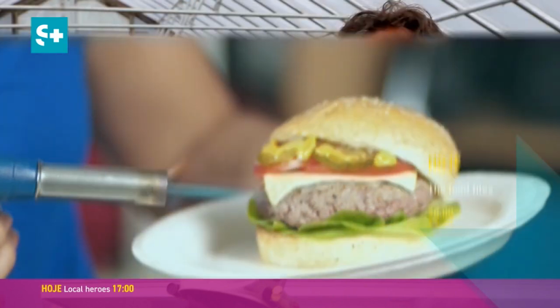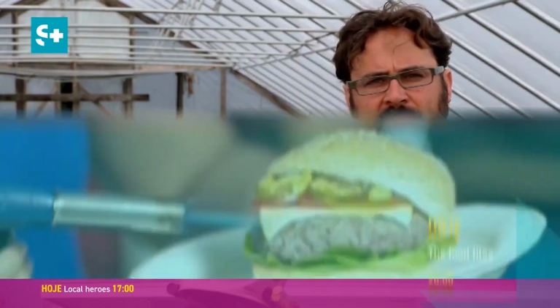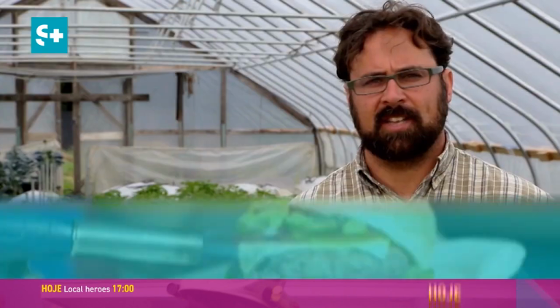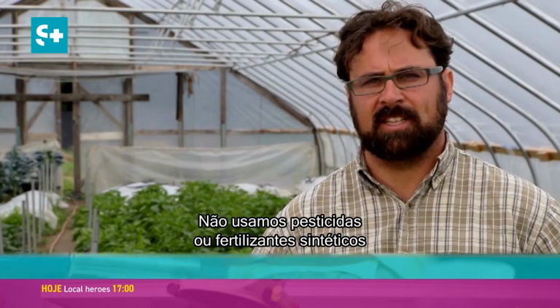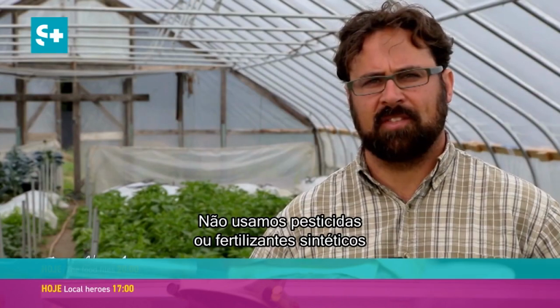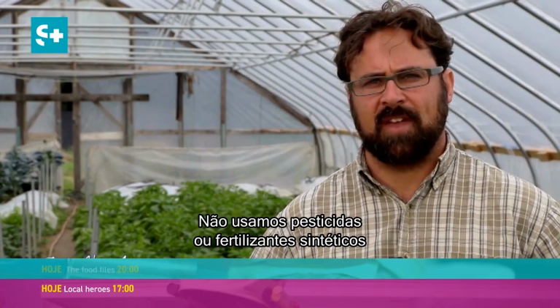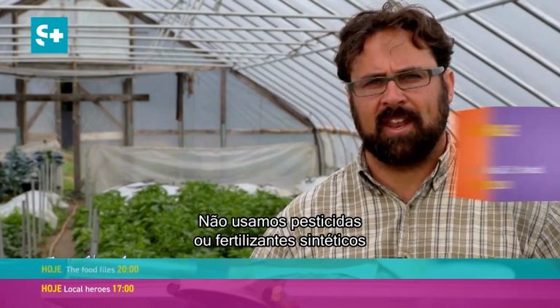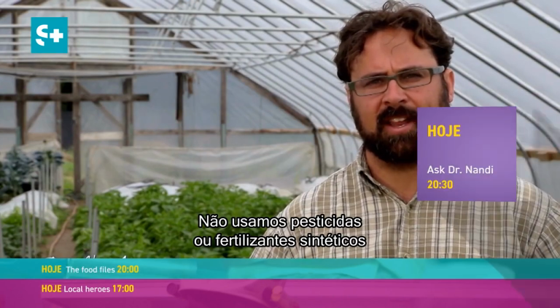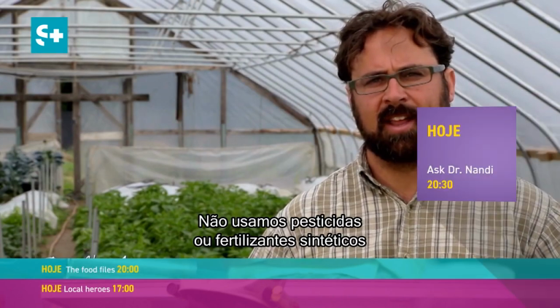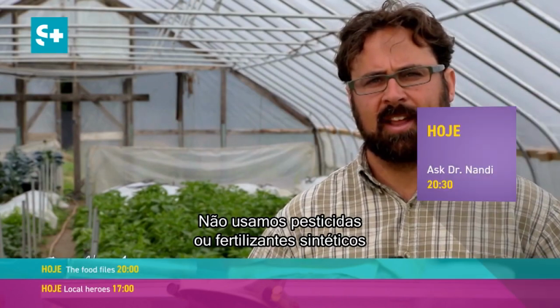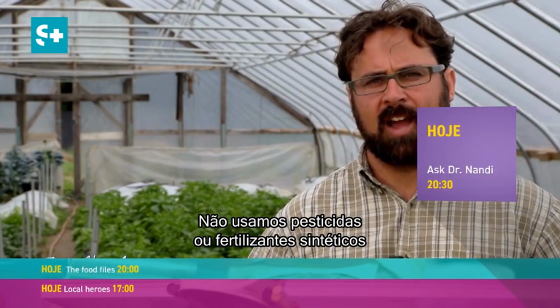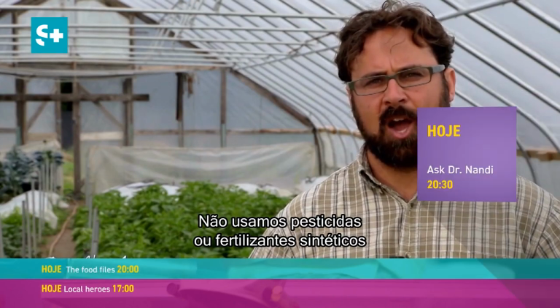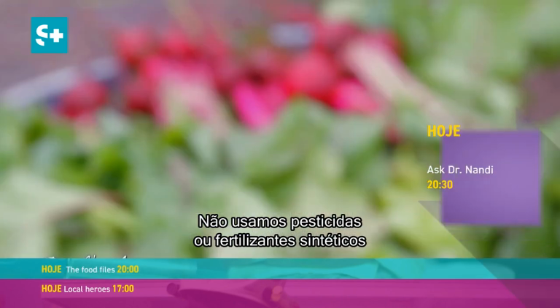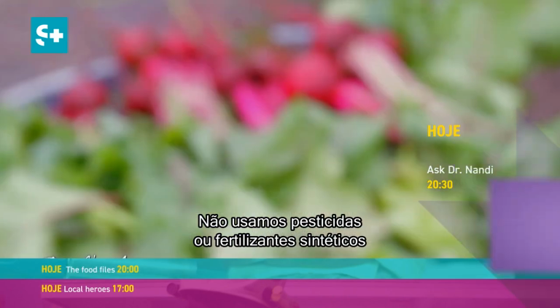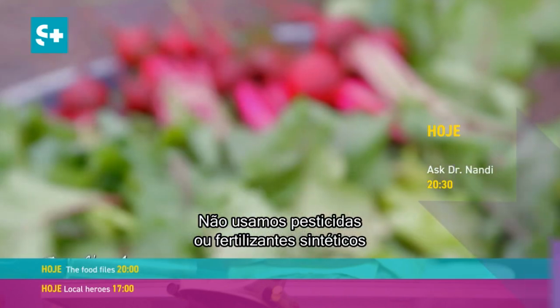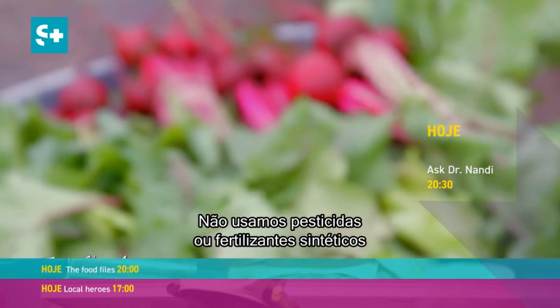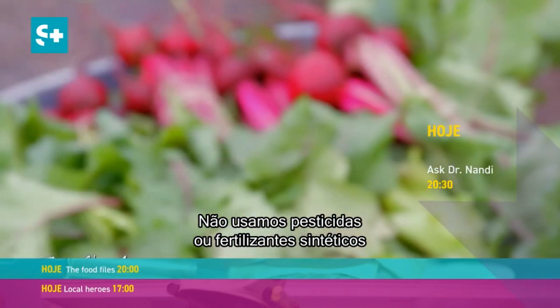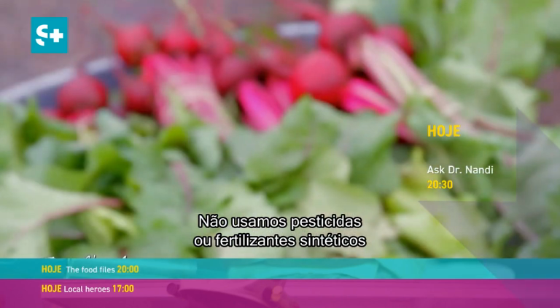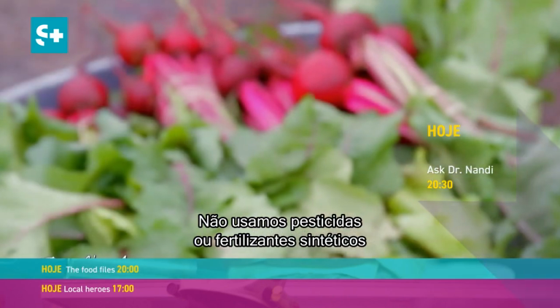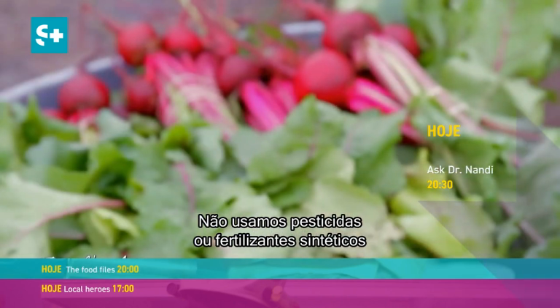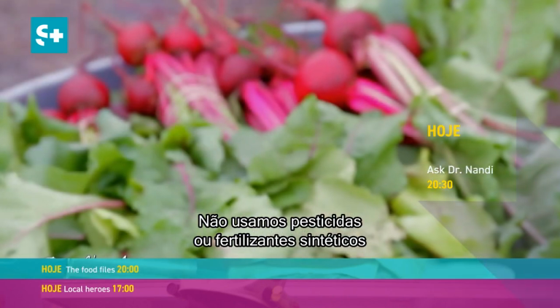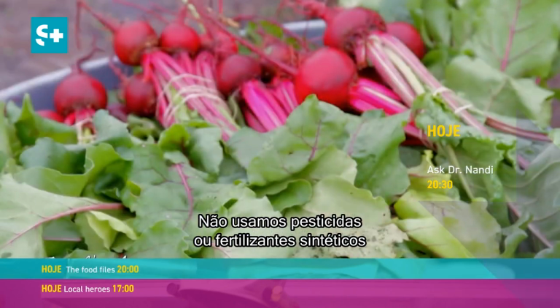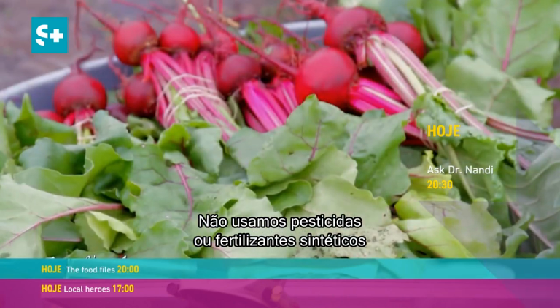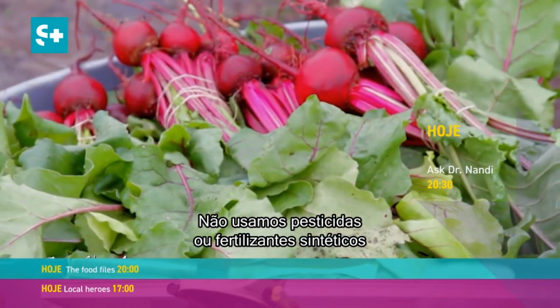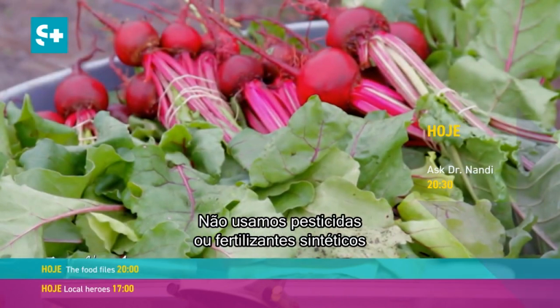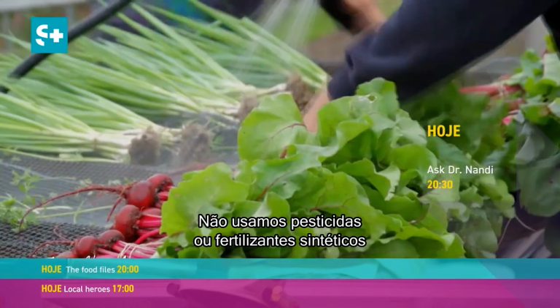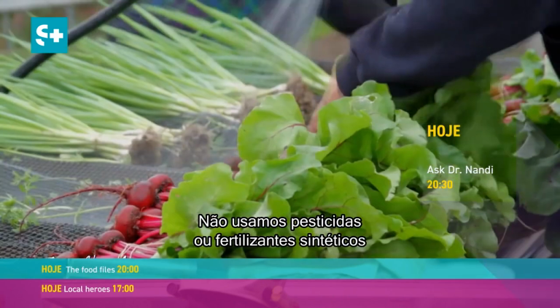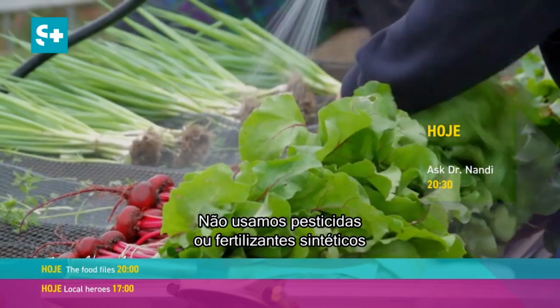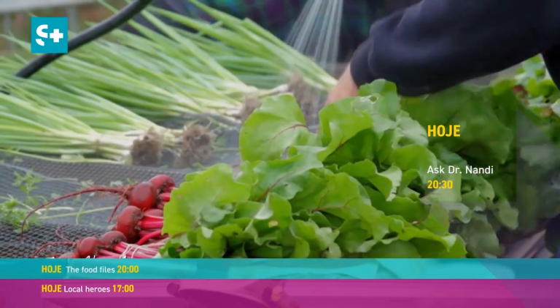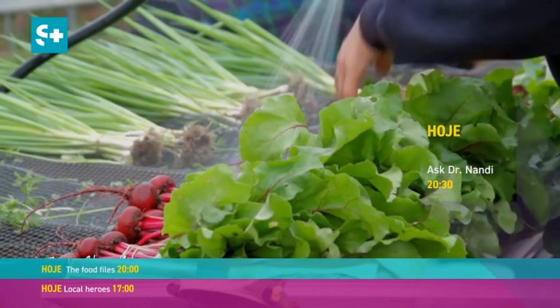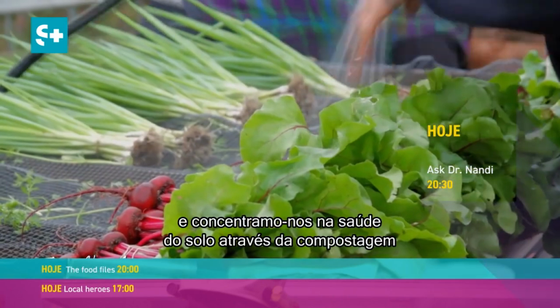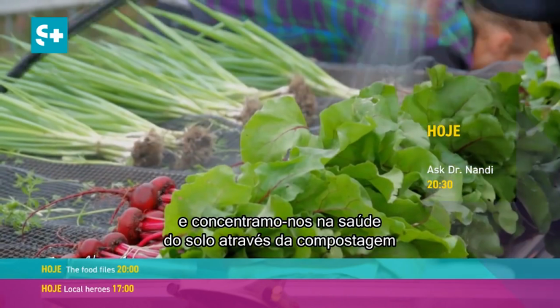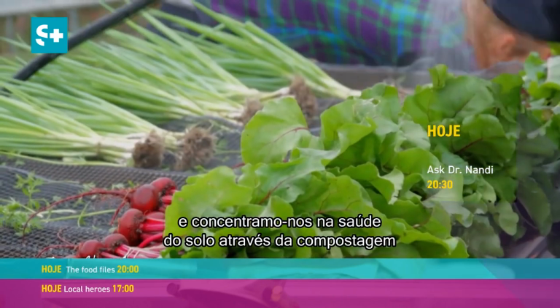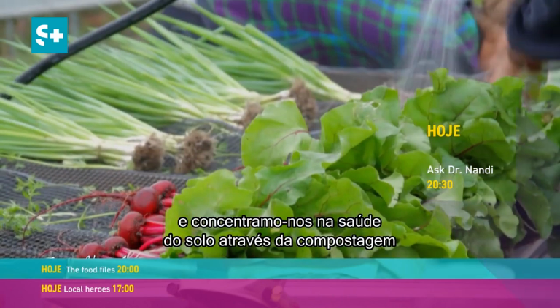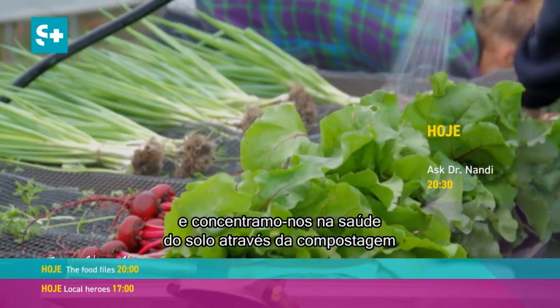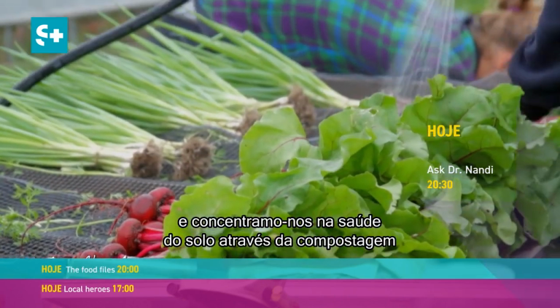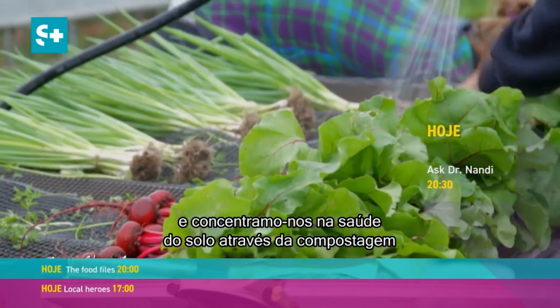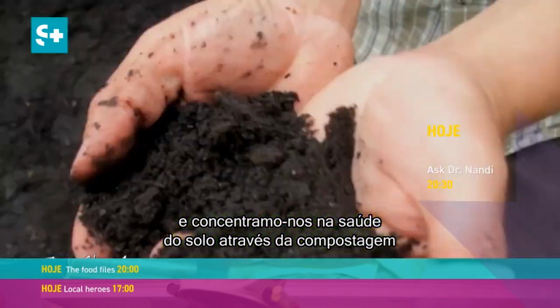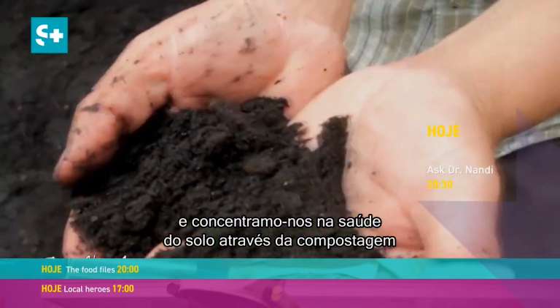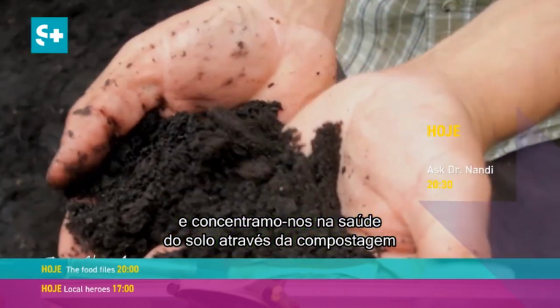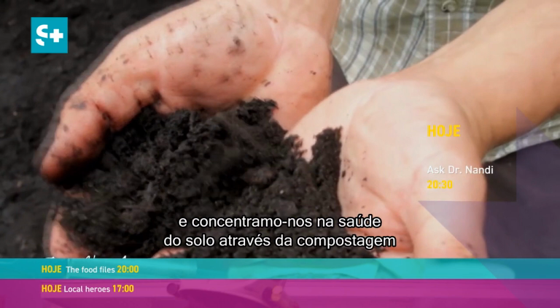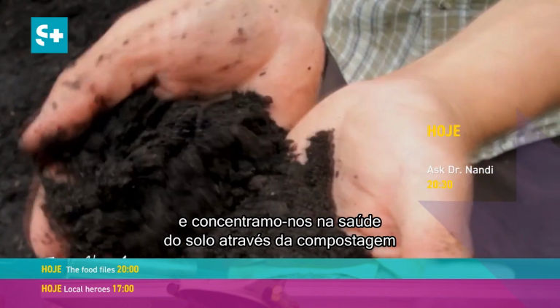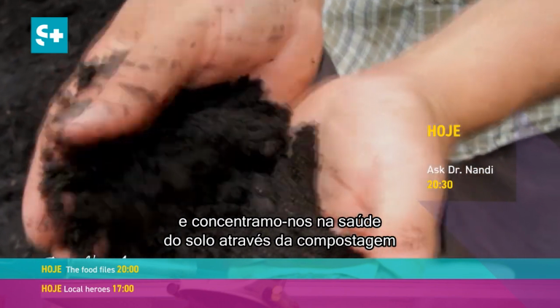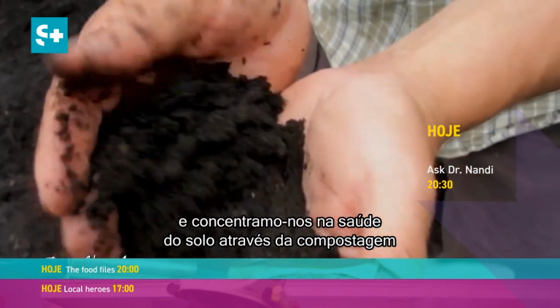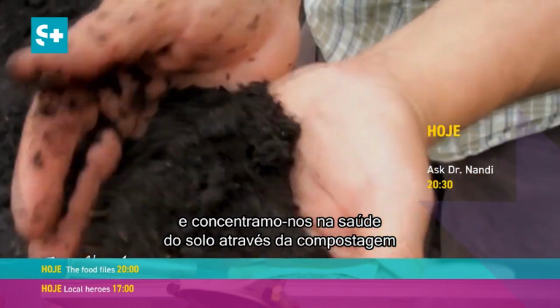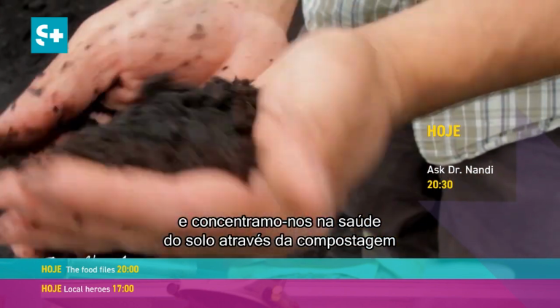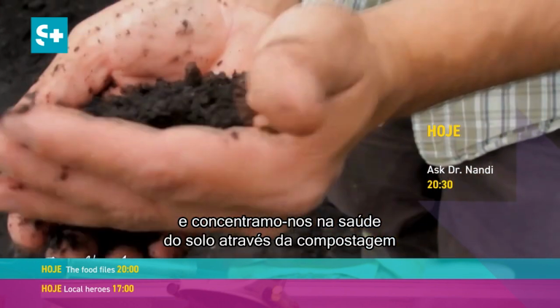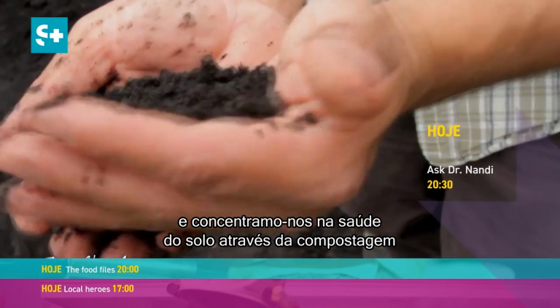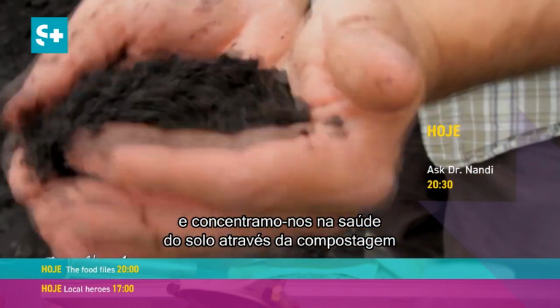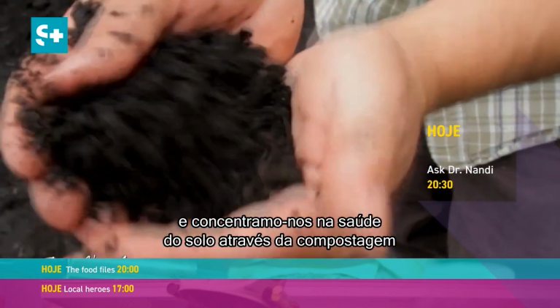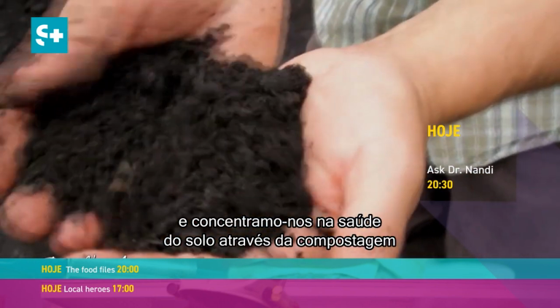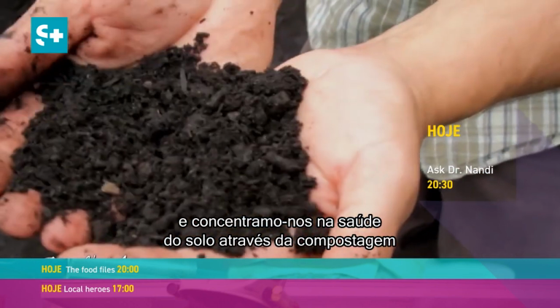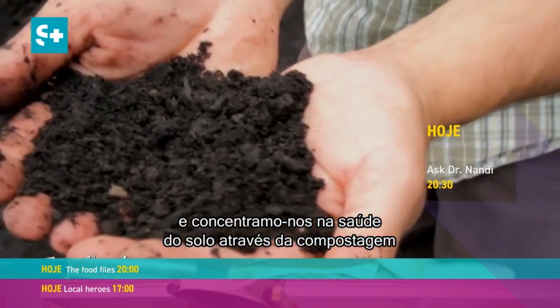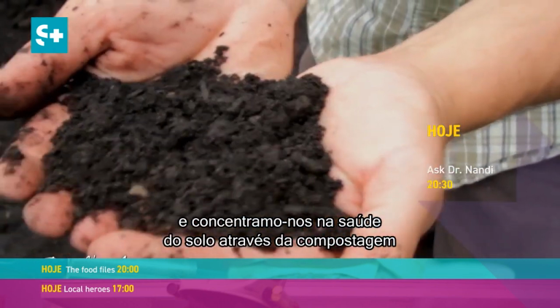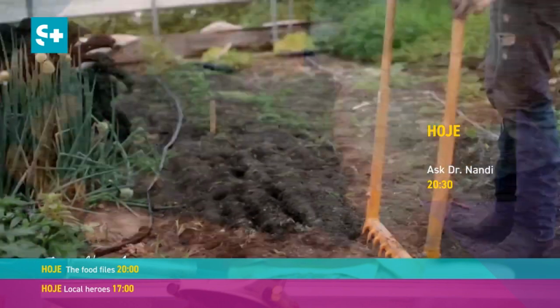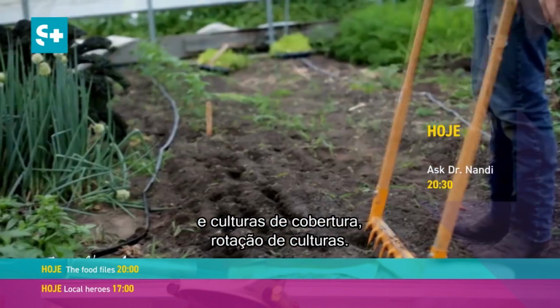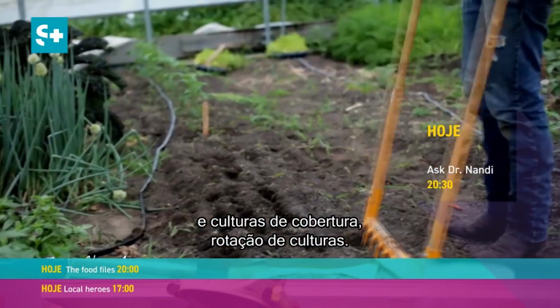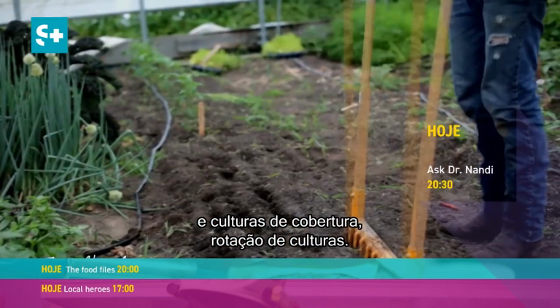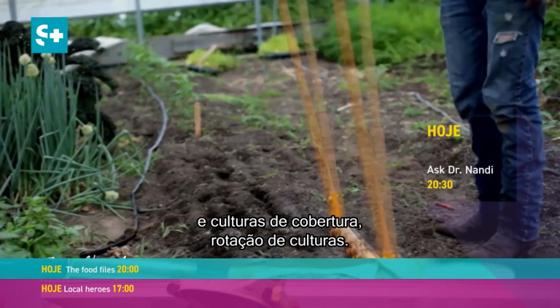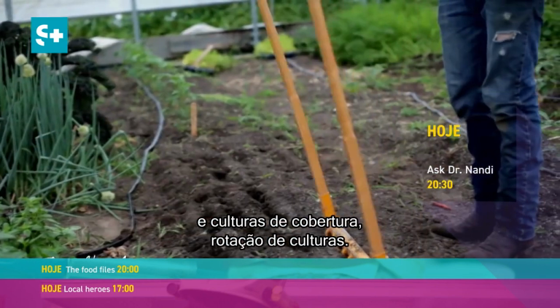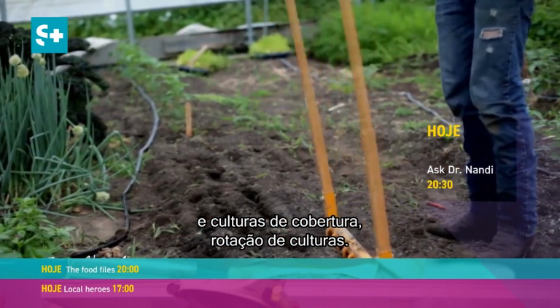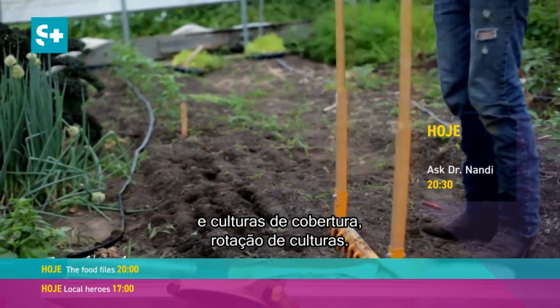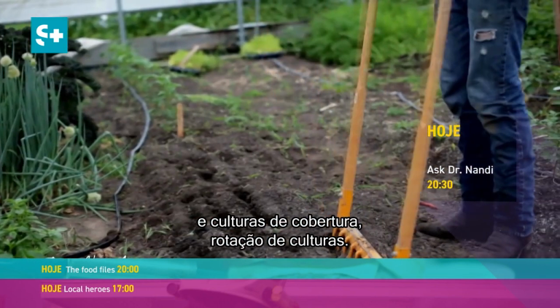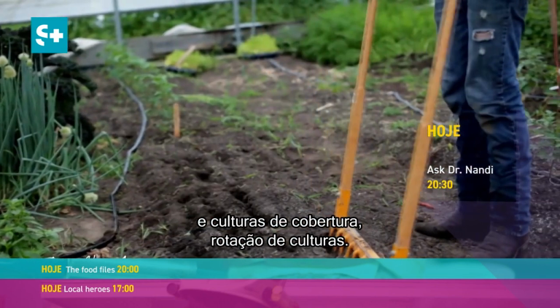We don't use any synthetic pesticides or fertilizers, and we focus a lot on soil health through composting, cover crops, and crop rotation.